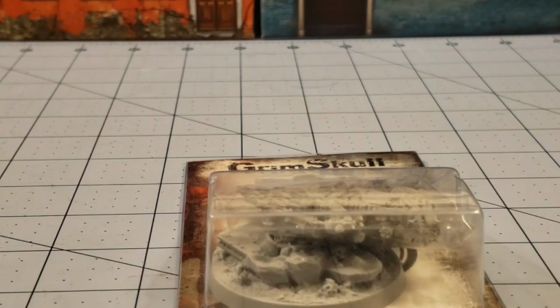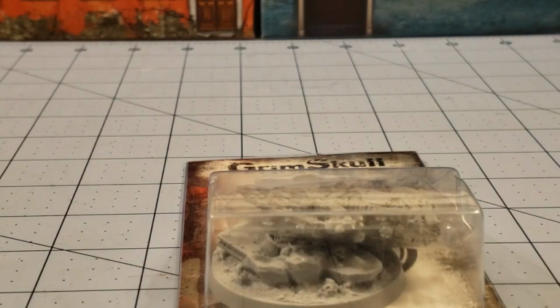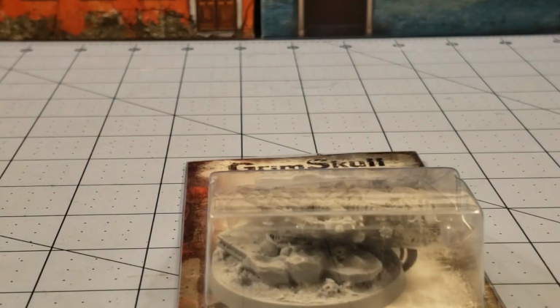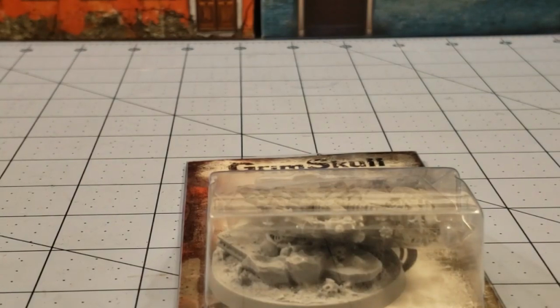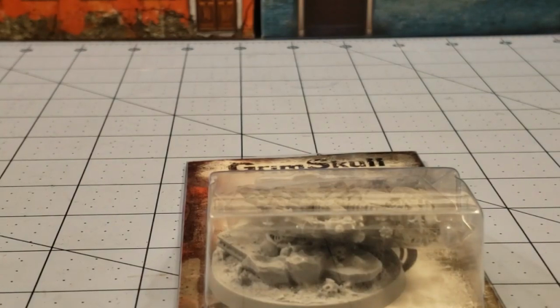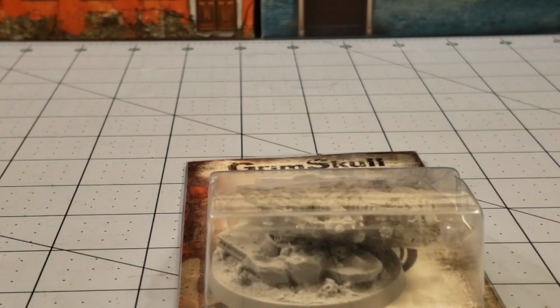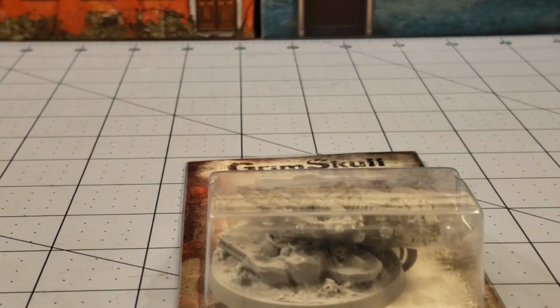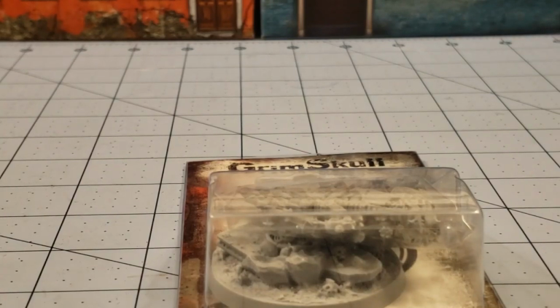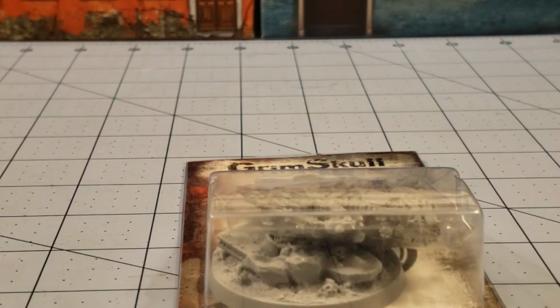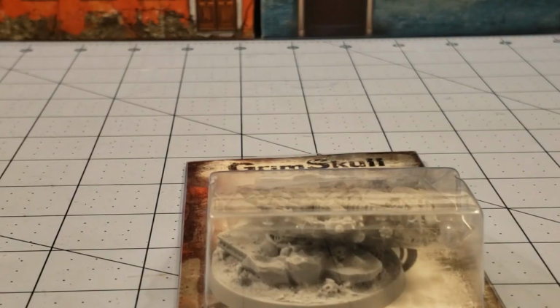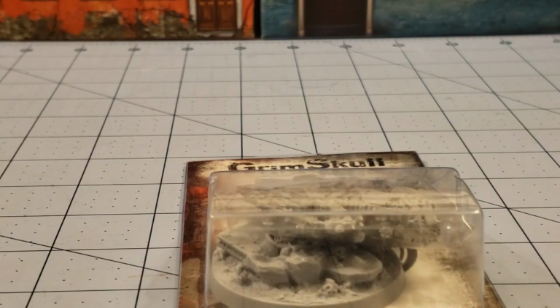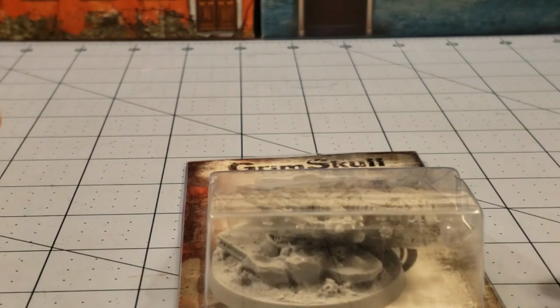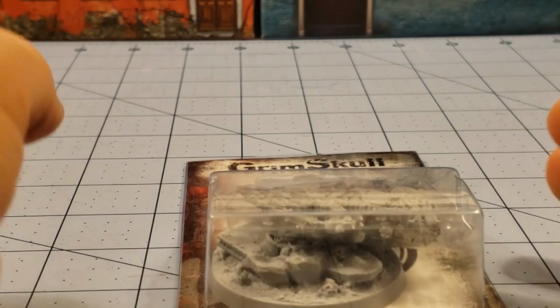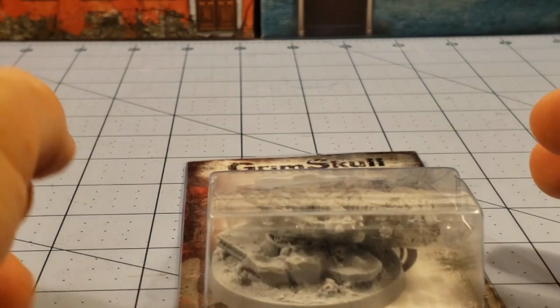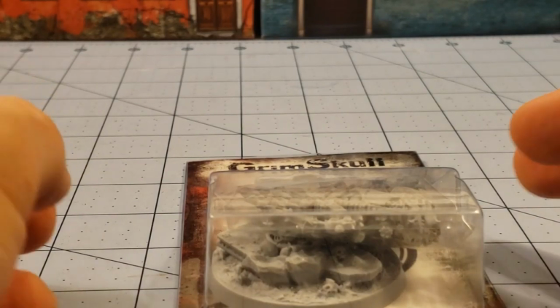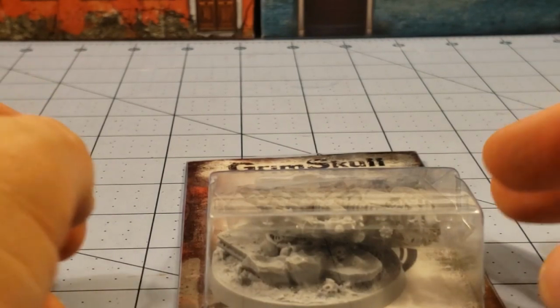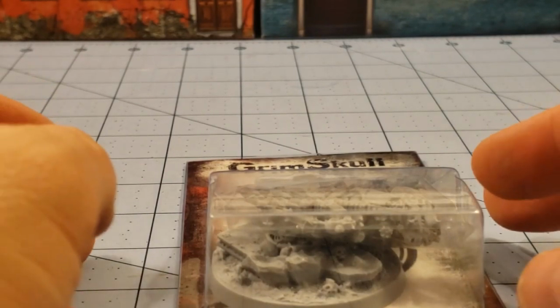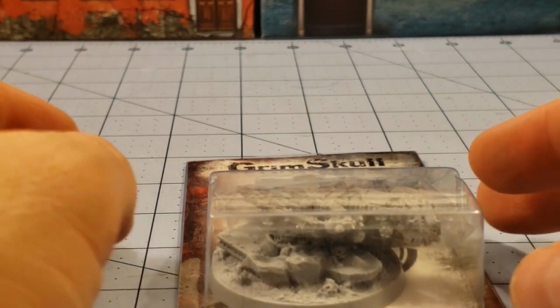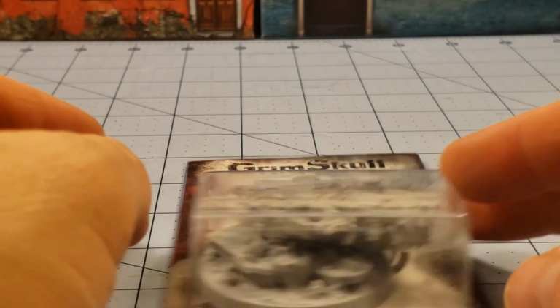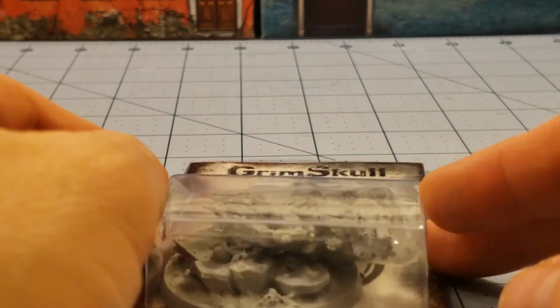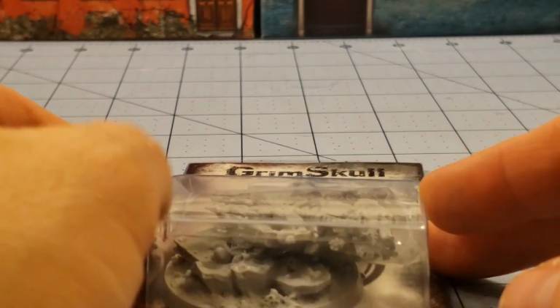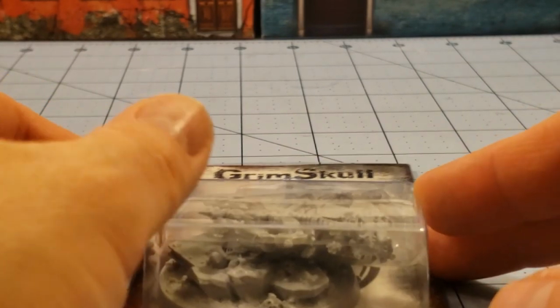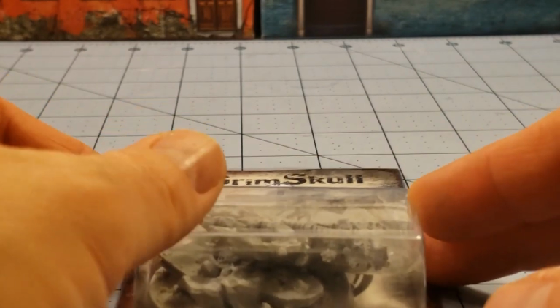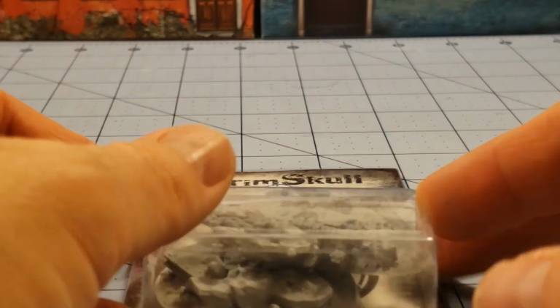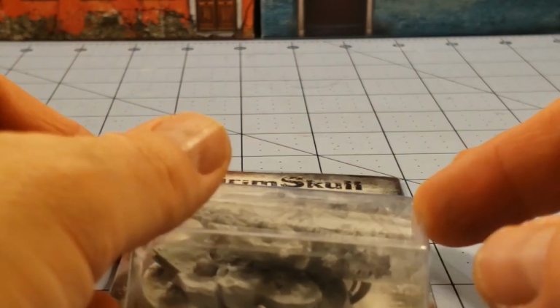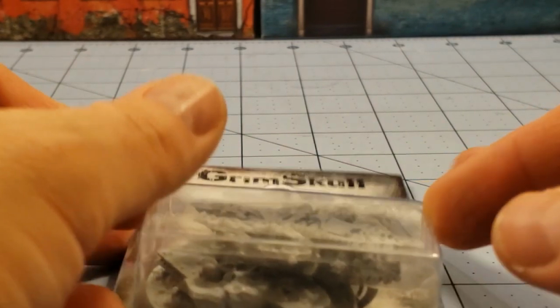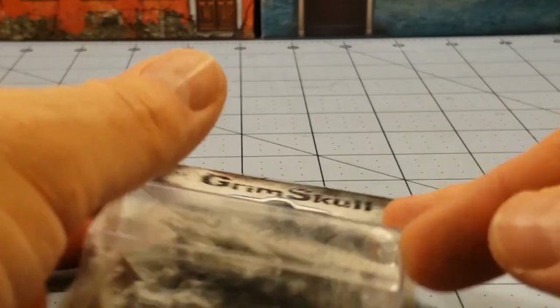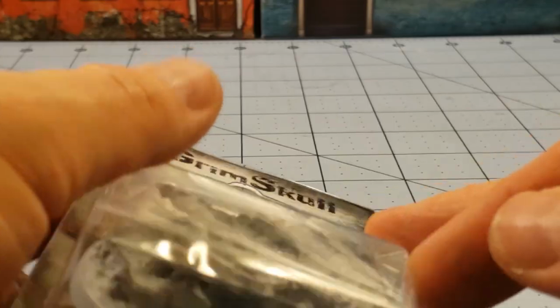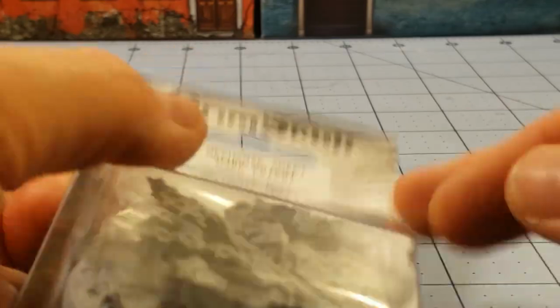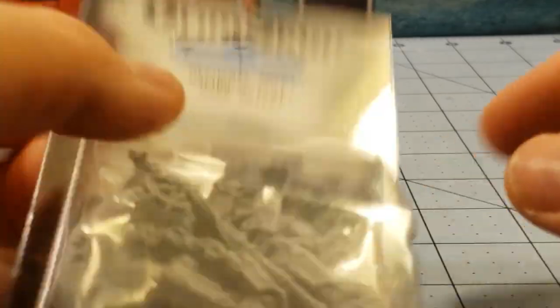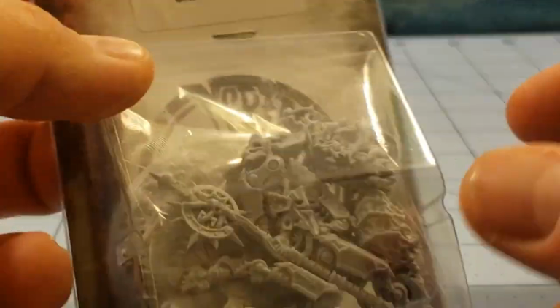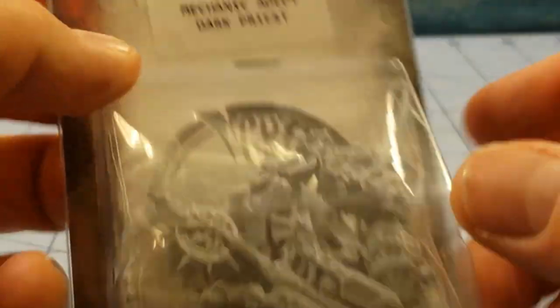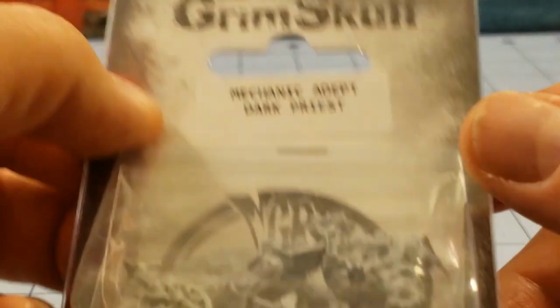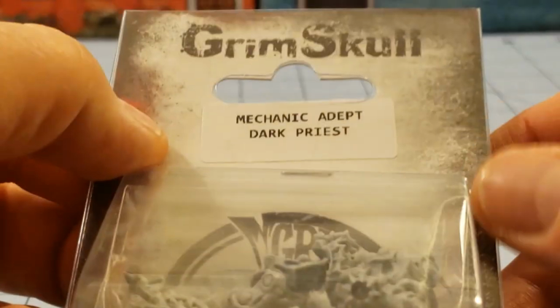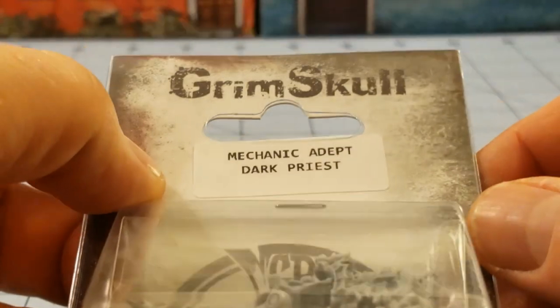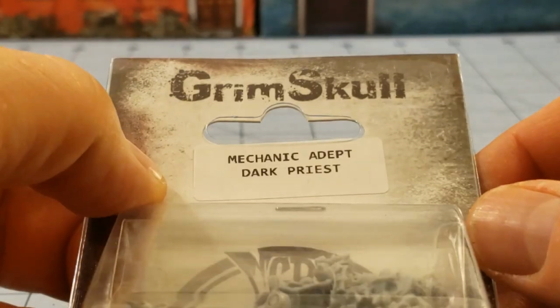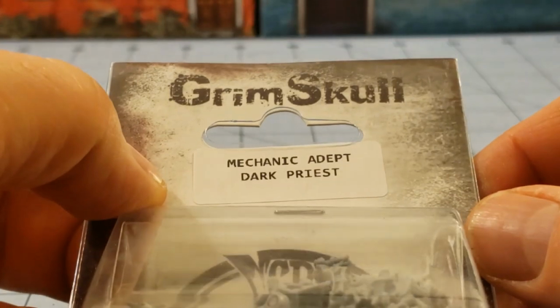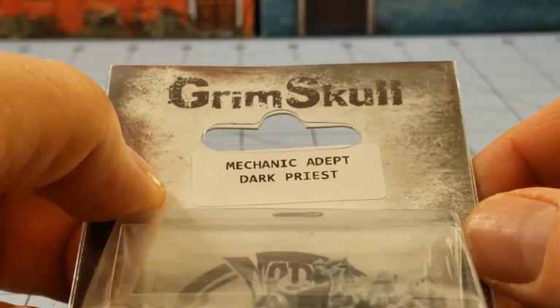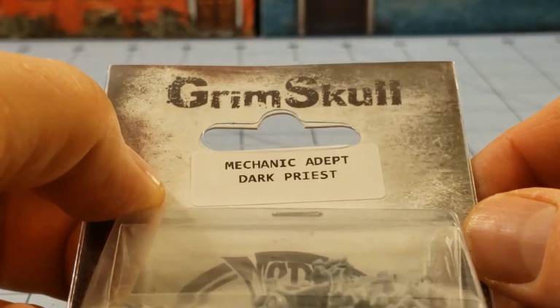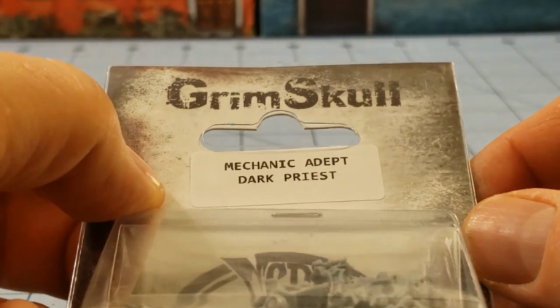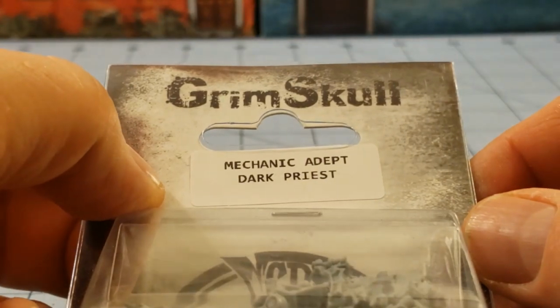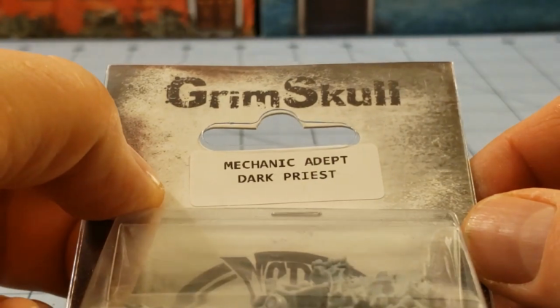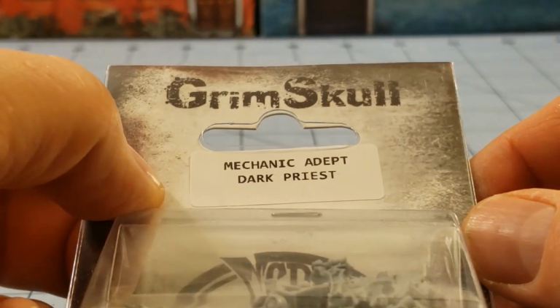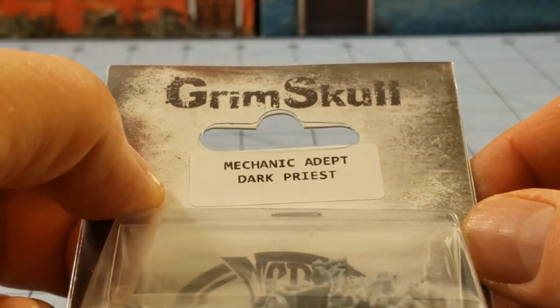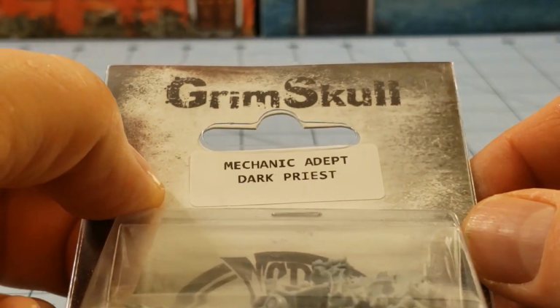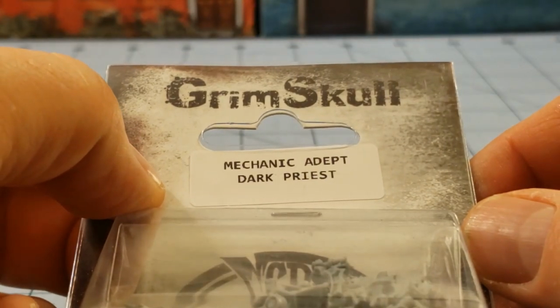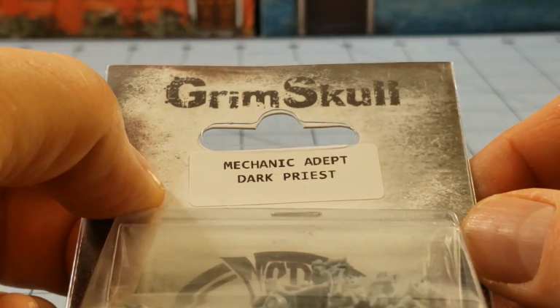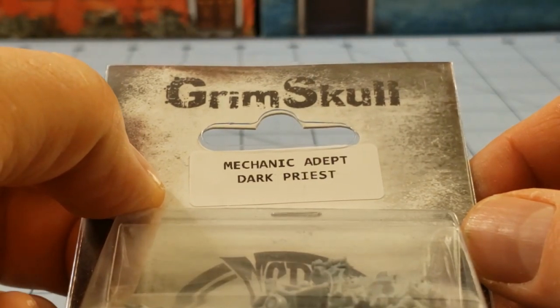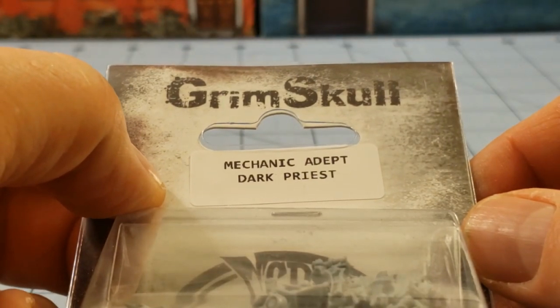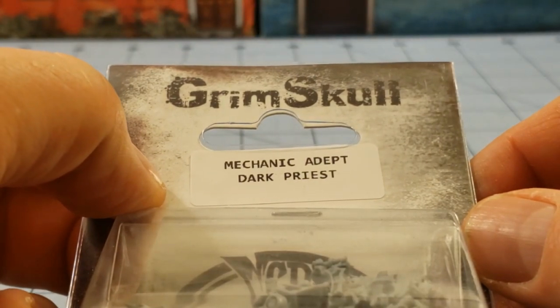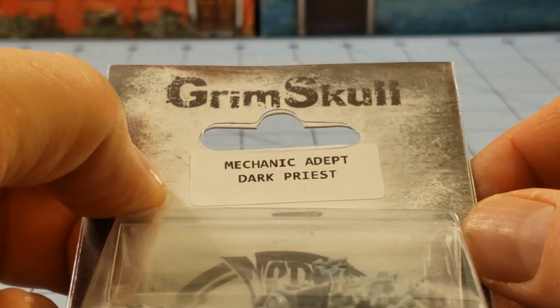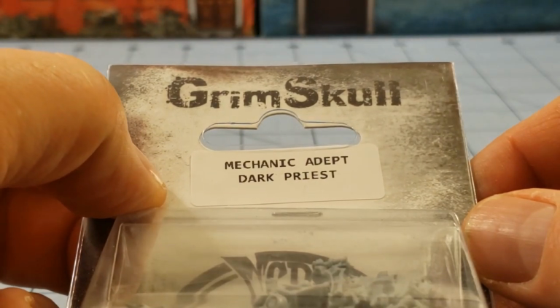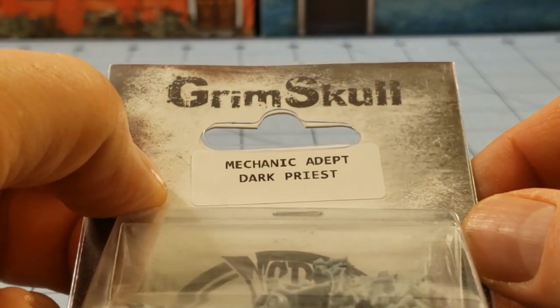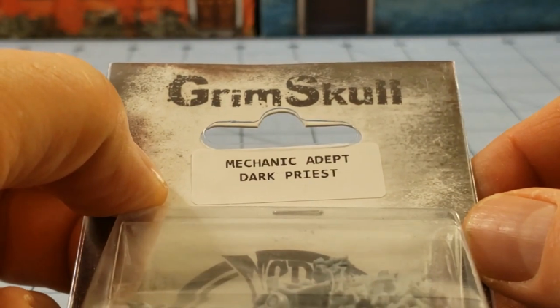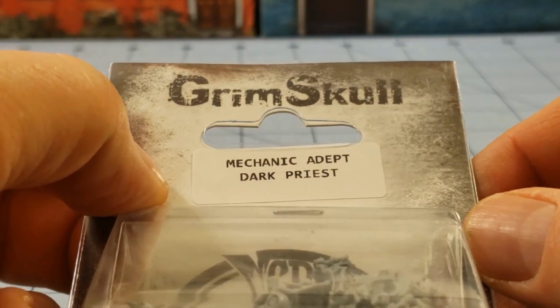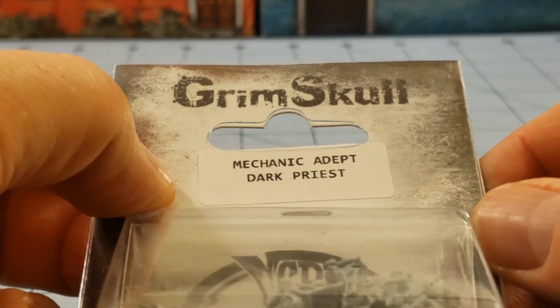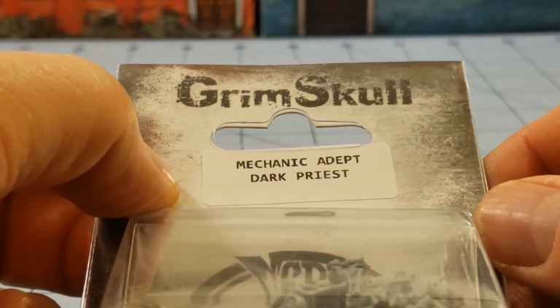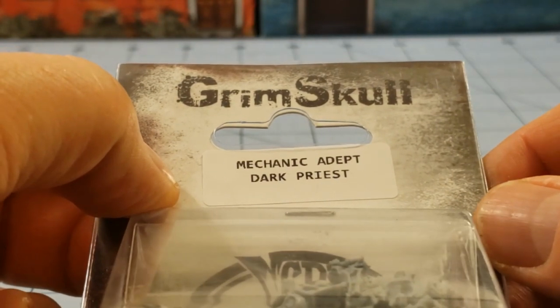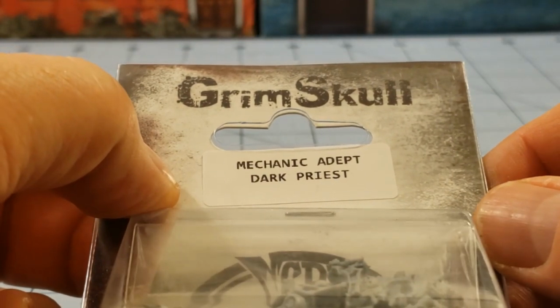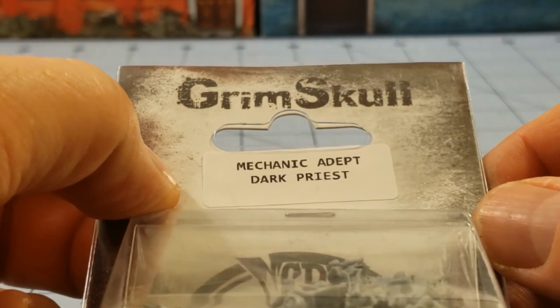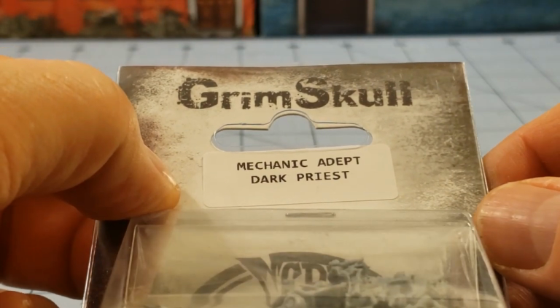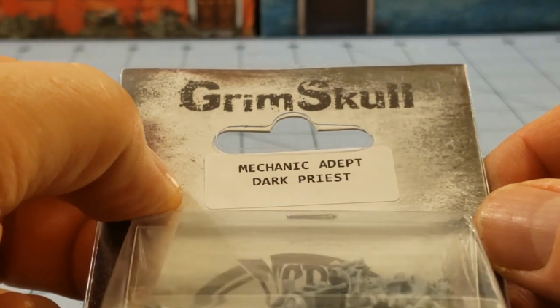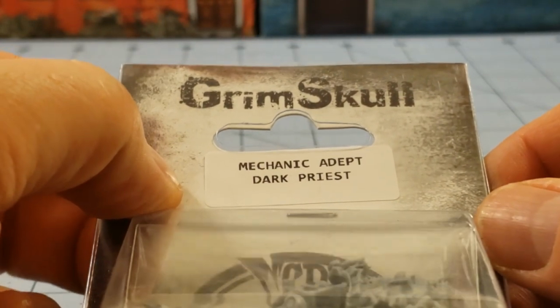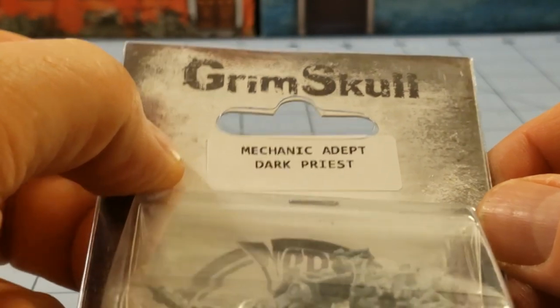Hey everybody! Welcome to Obscurities and Miniatures! Today we're back with another Grimskull release. We have the Mechanic Adept Dark Priest.